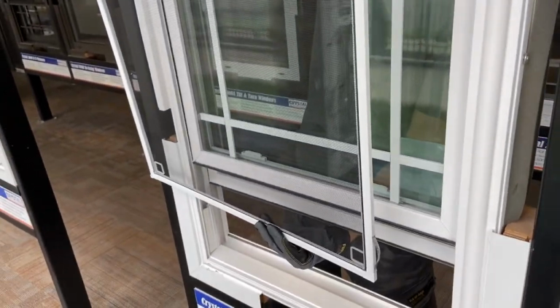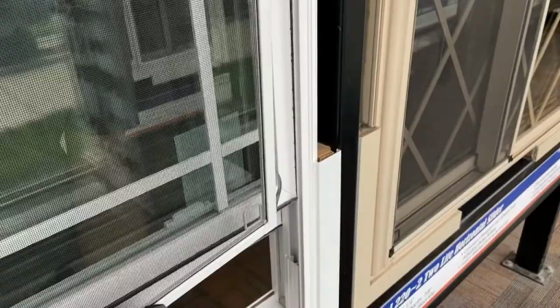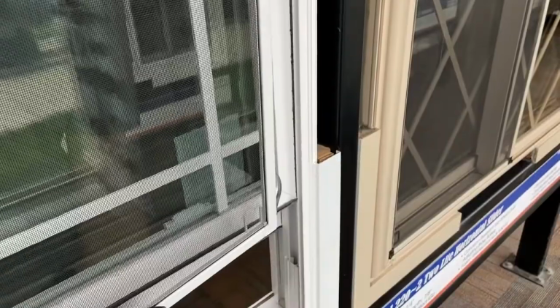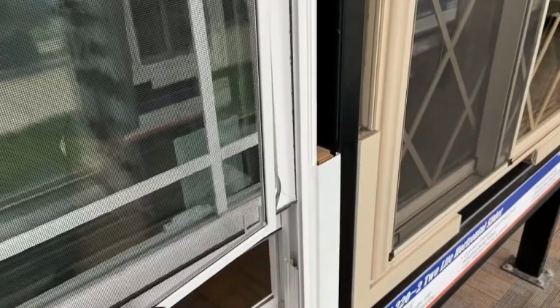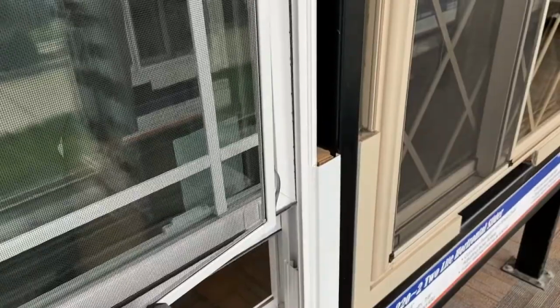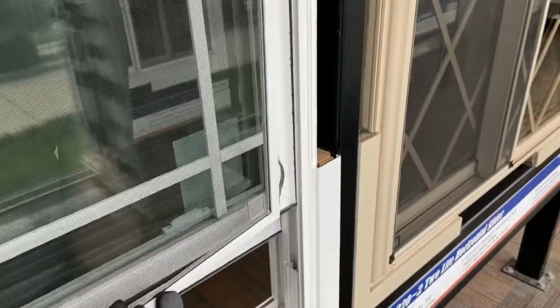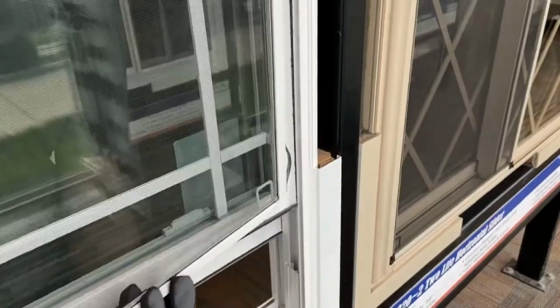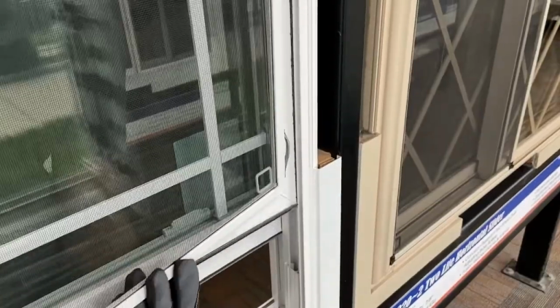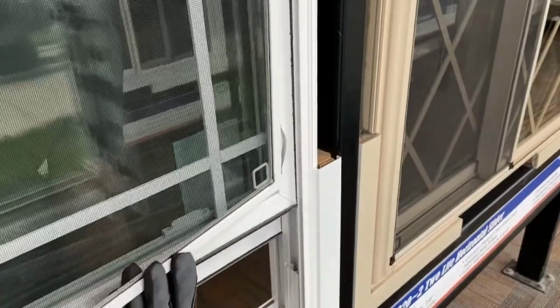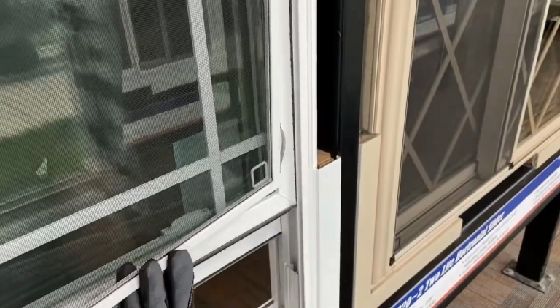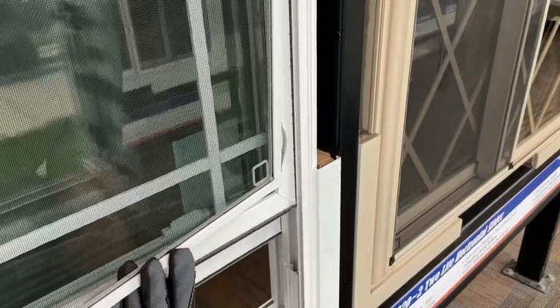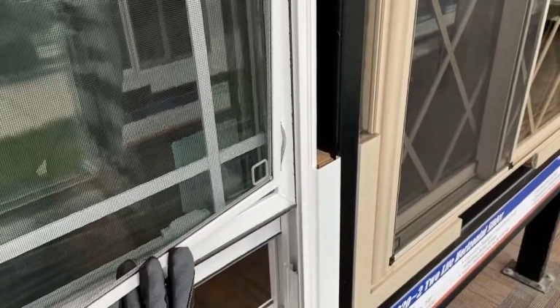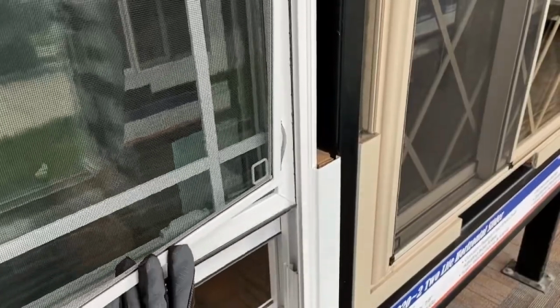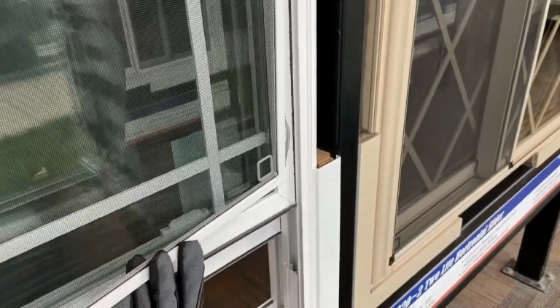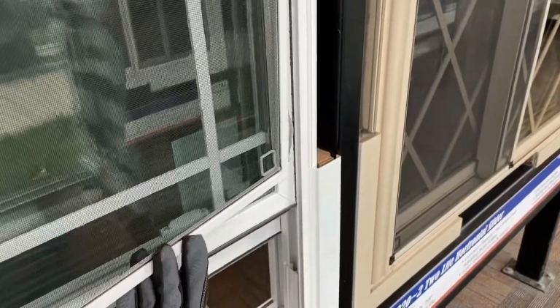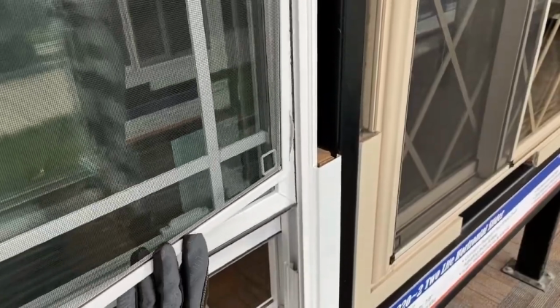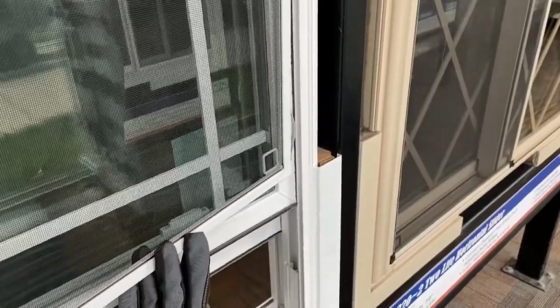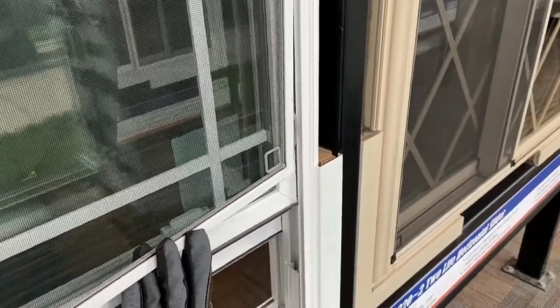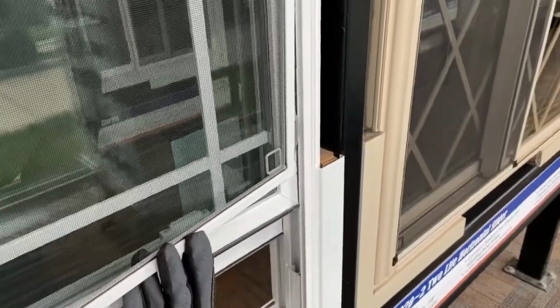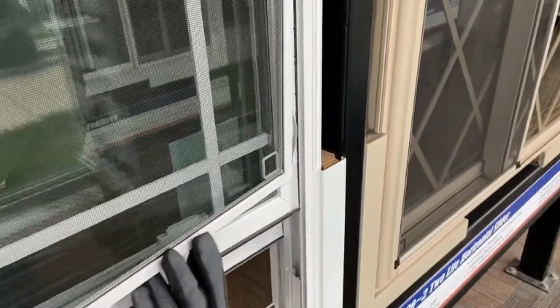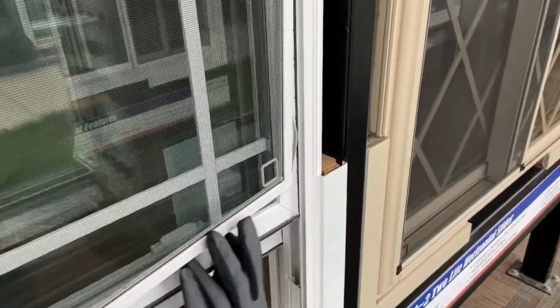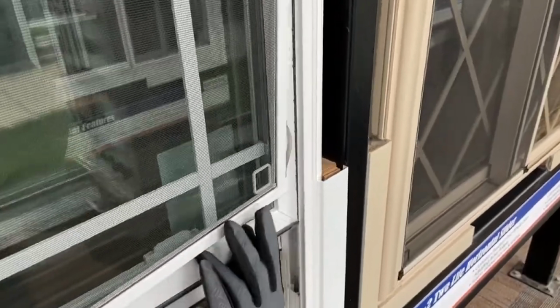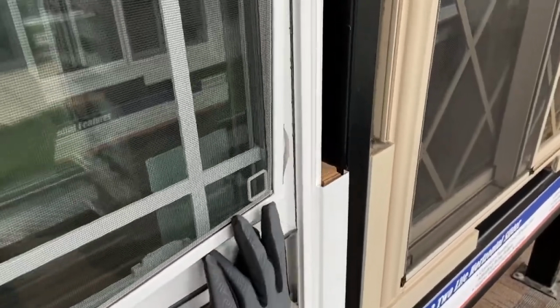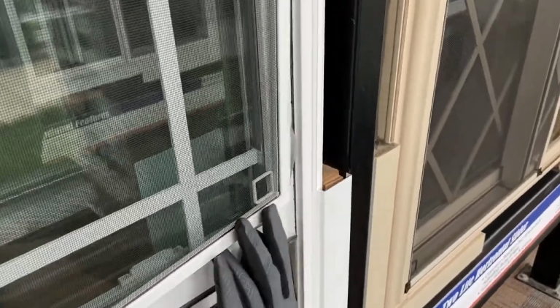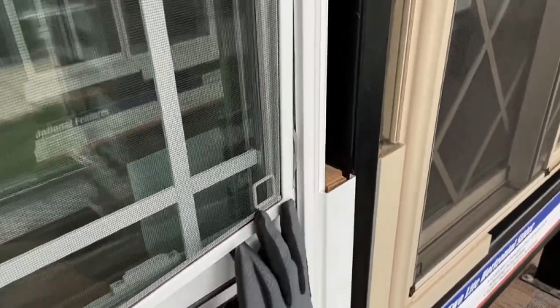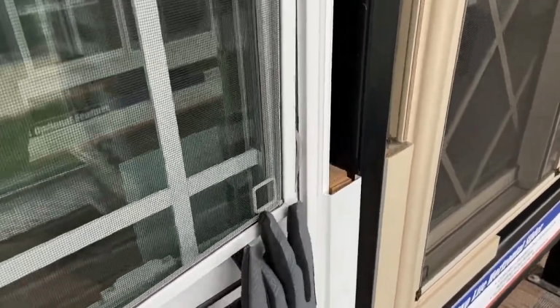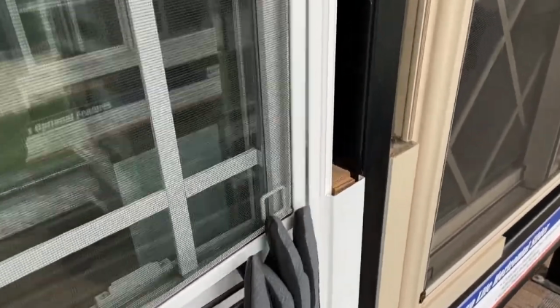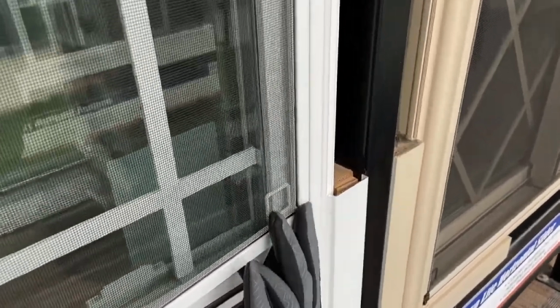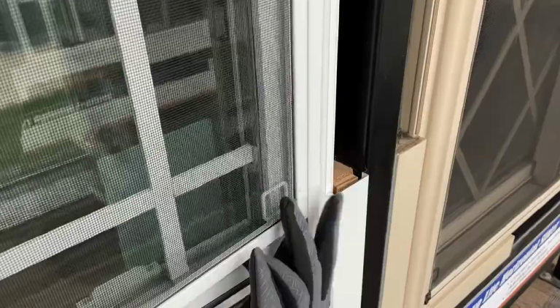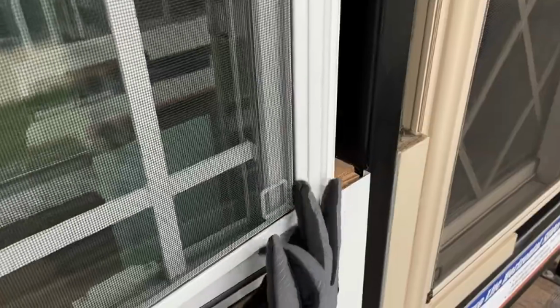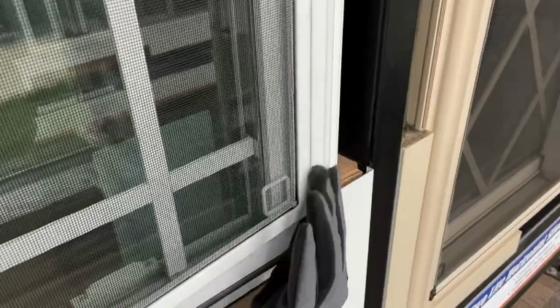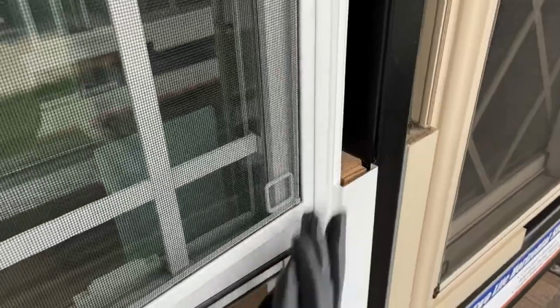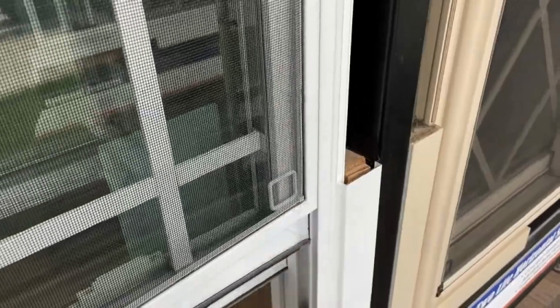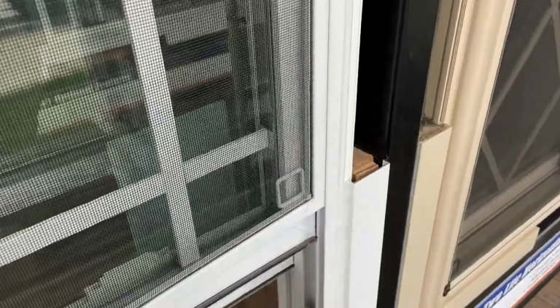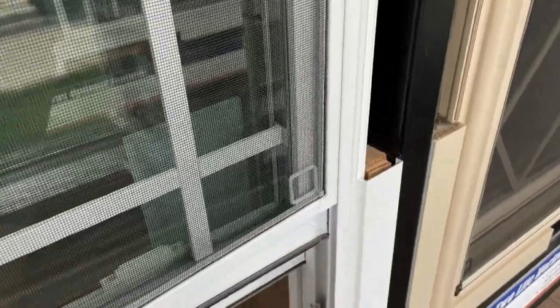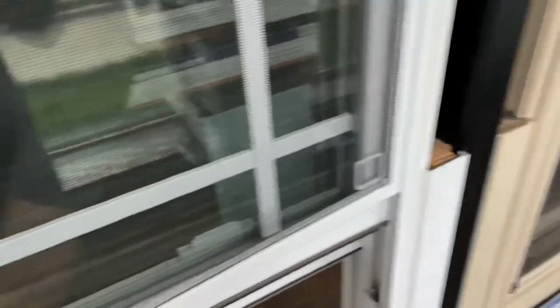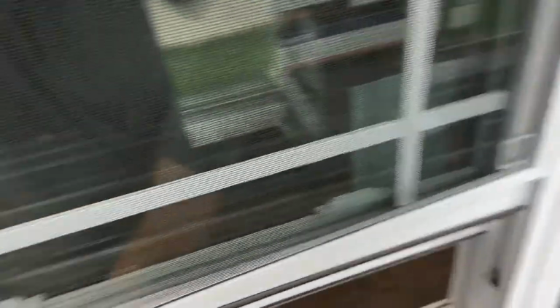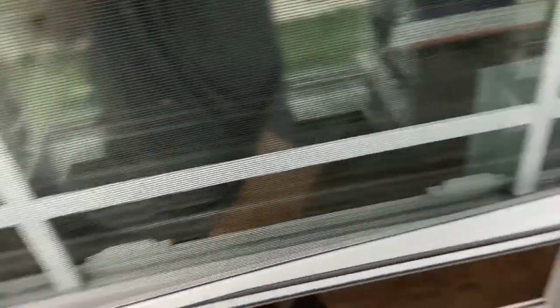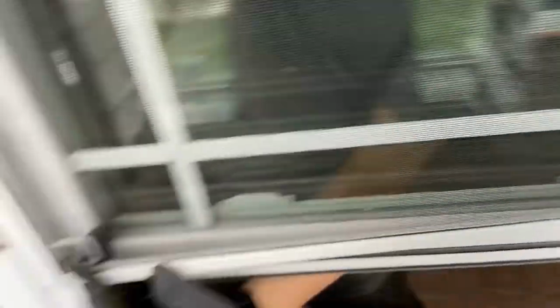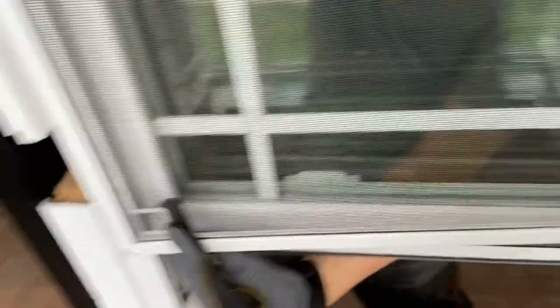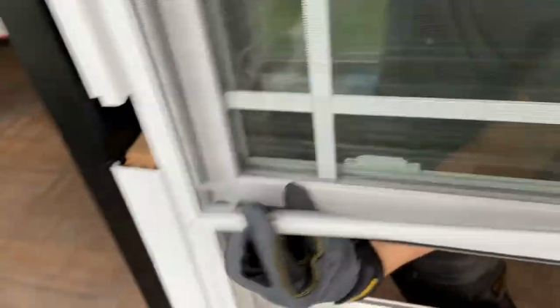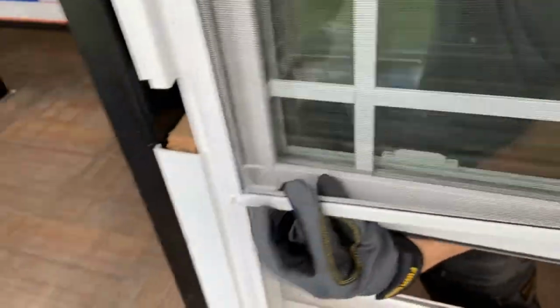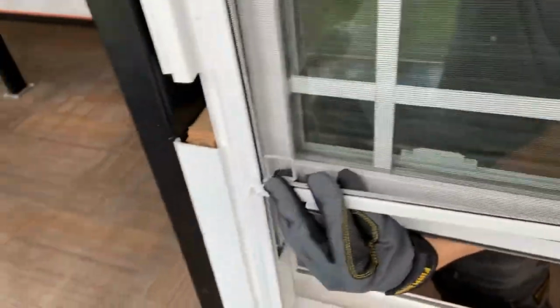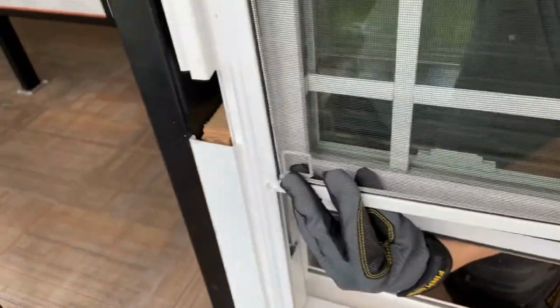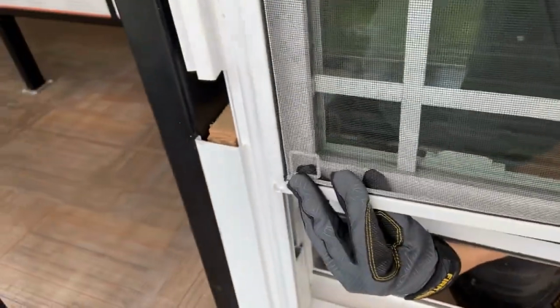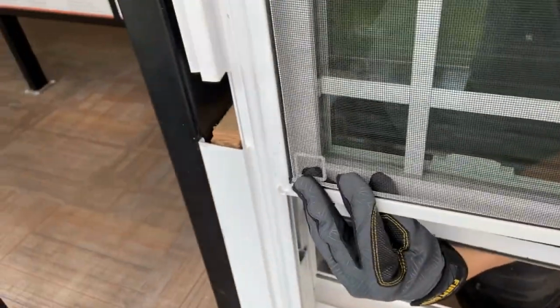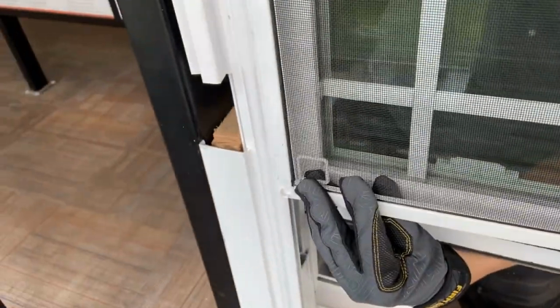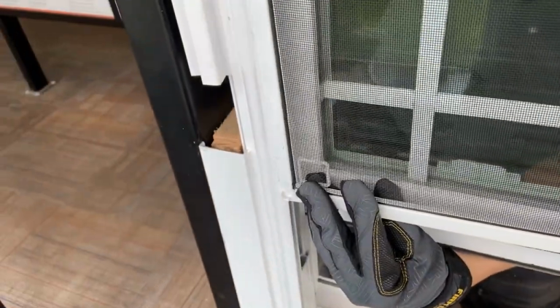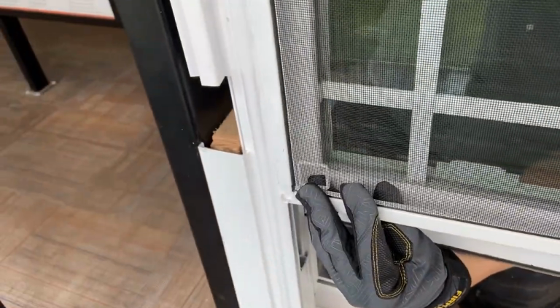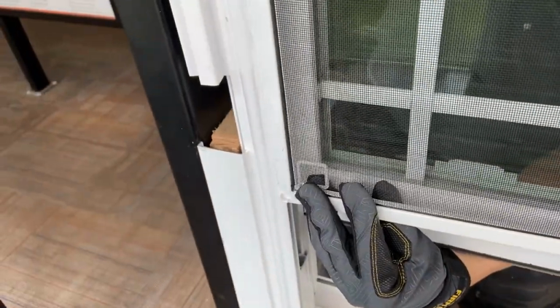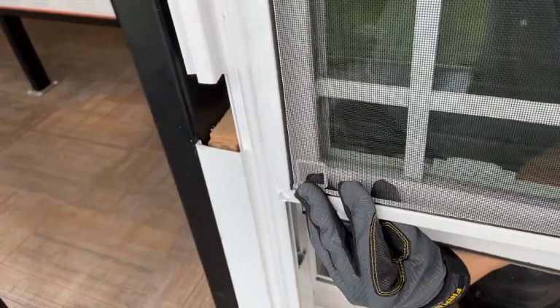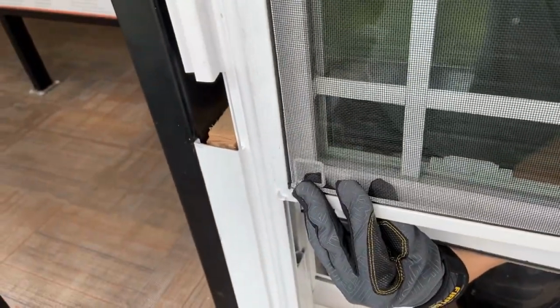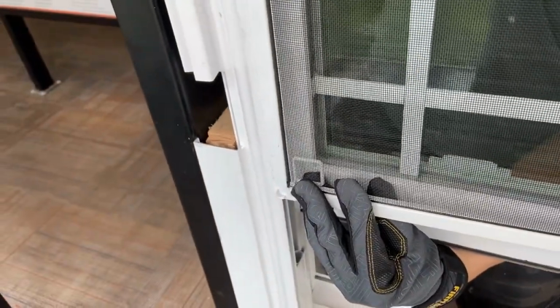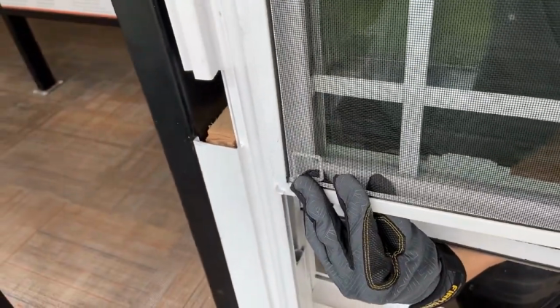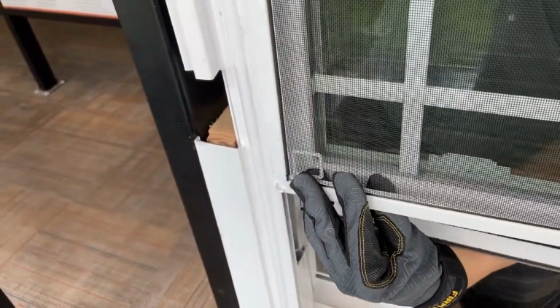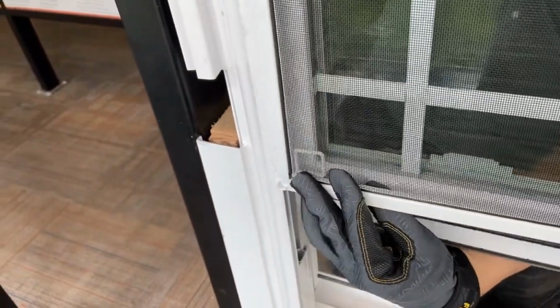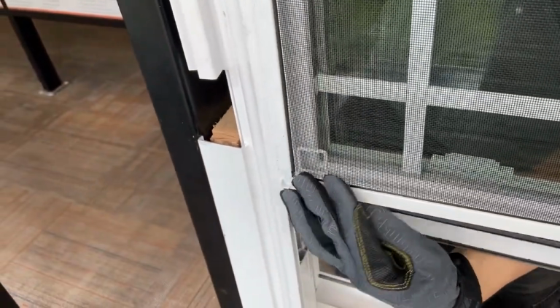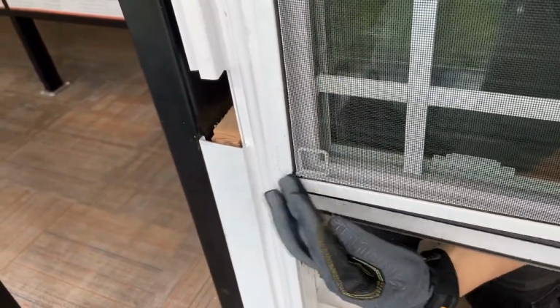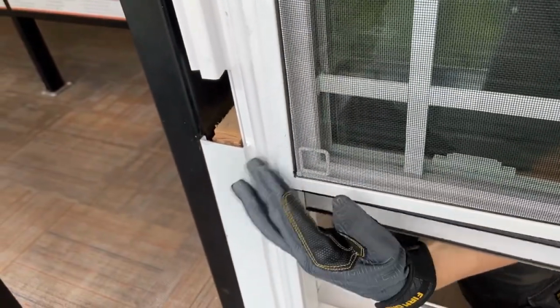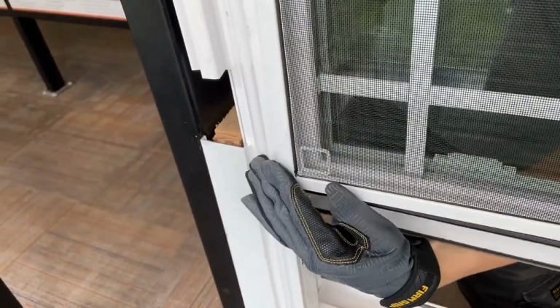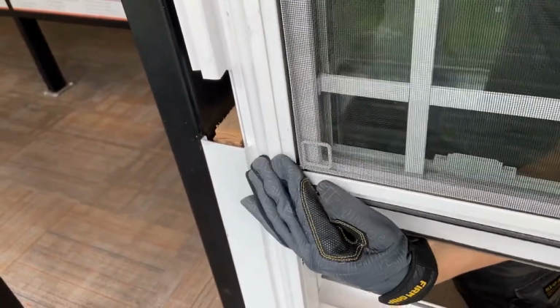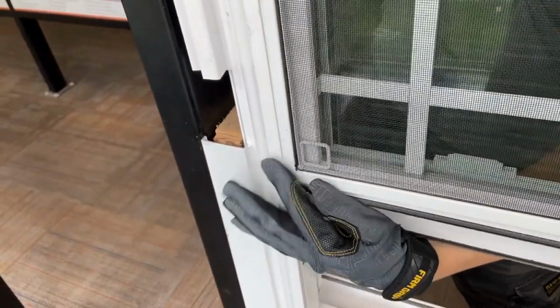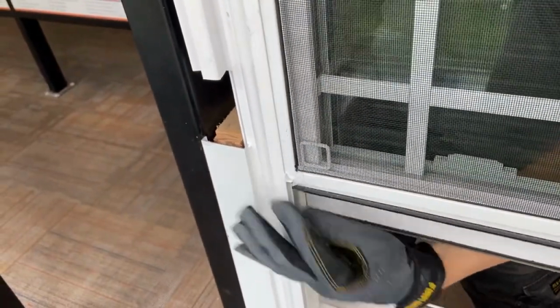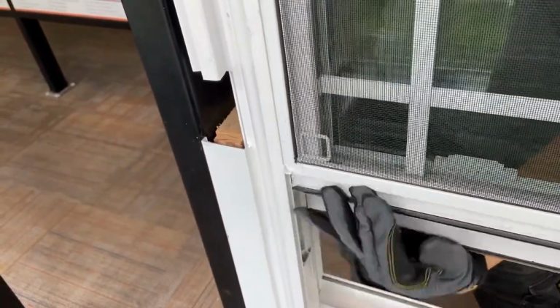To install the screen, insert the left side of the screen back into the screen track, then pull the screen to the left while pulling inwards.